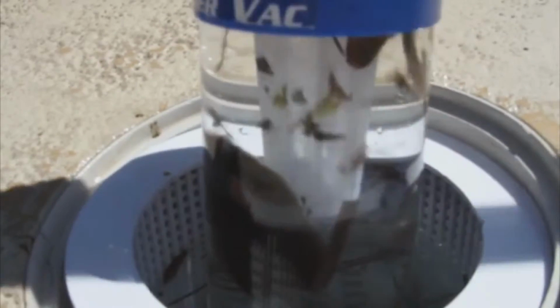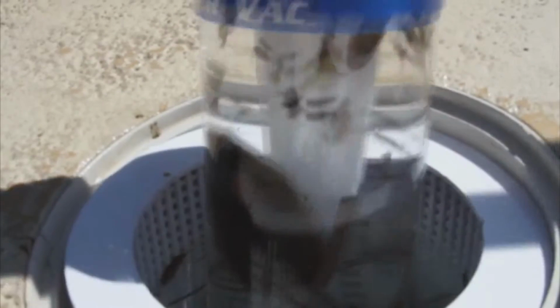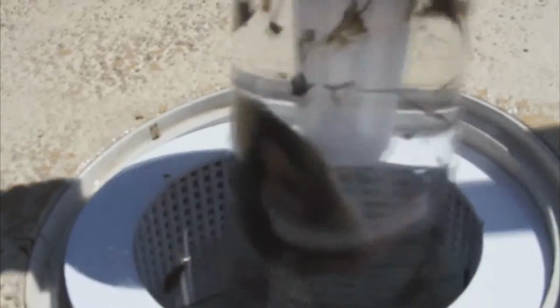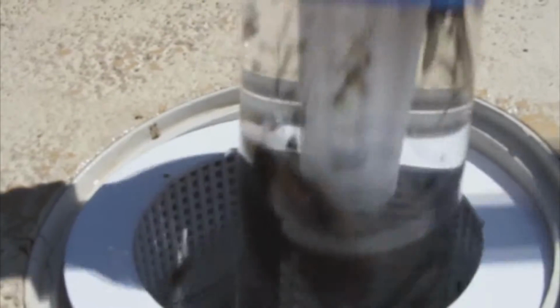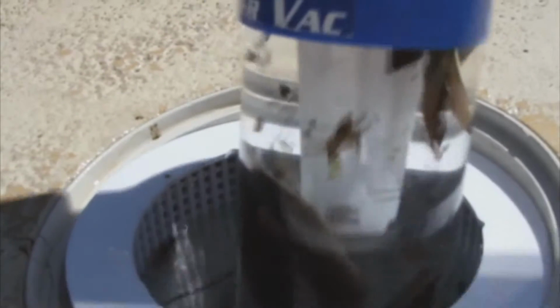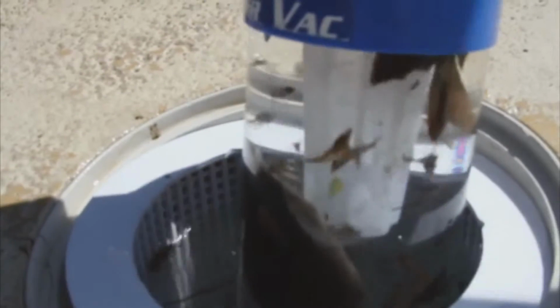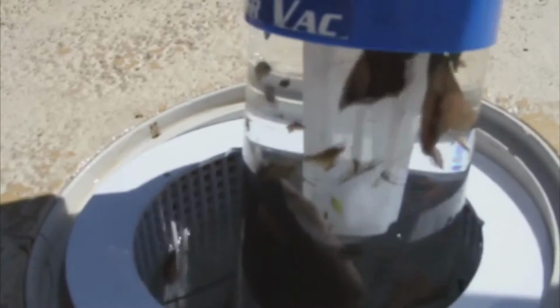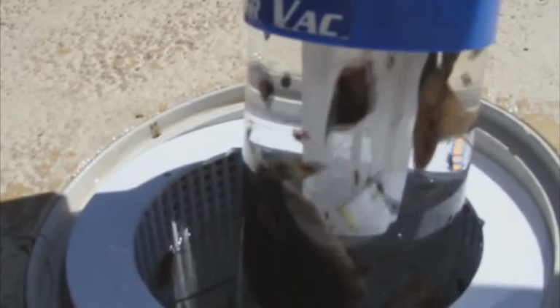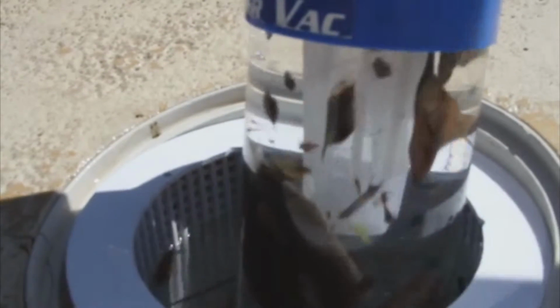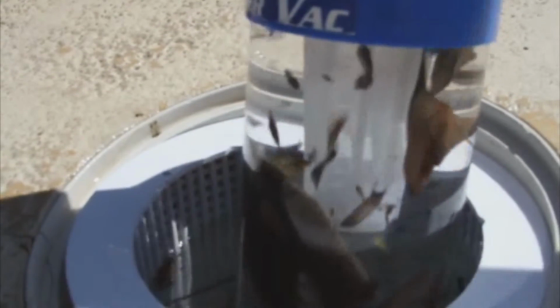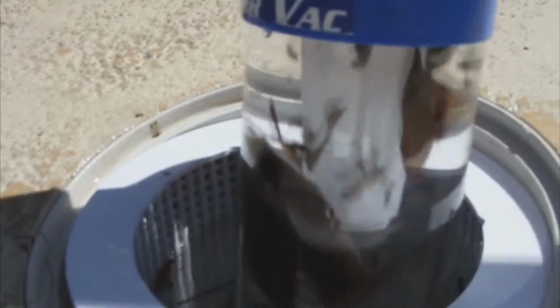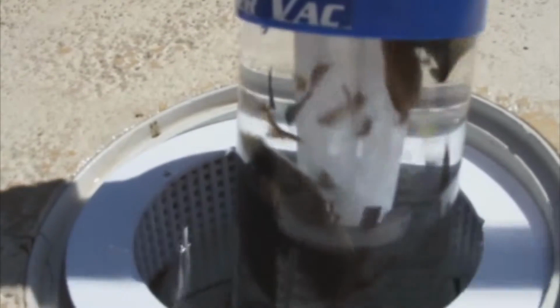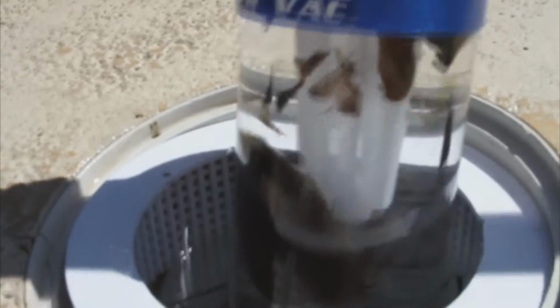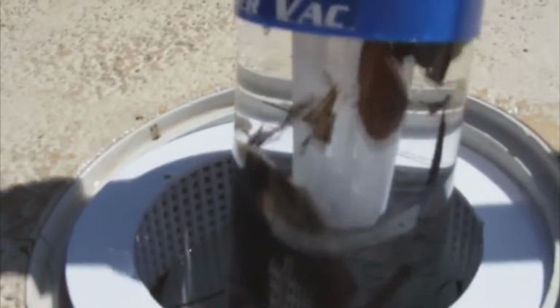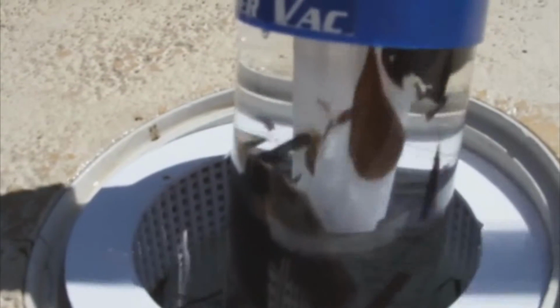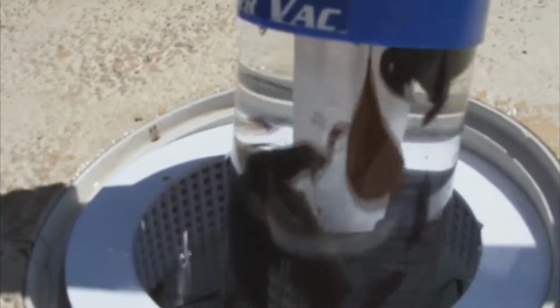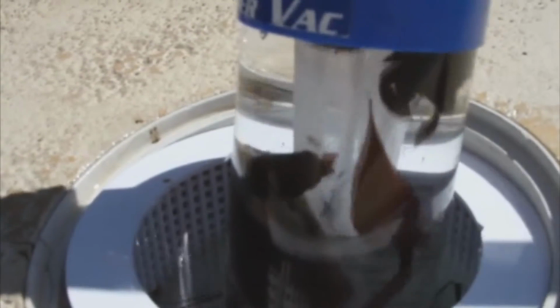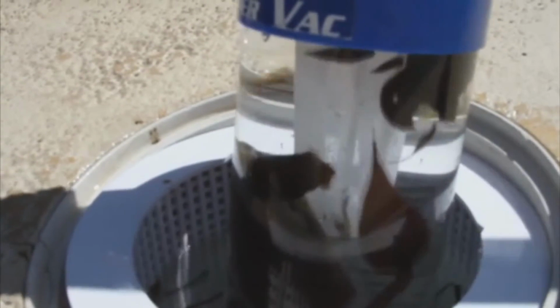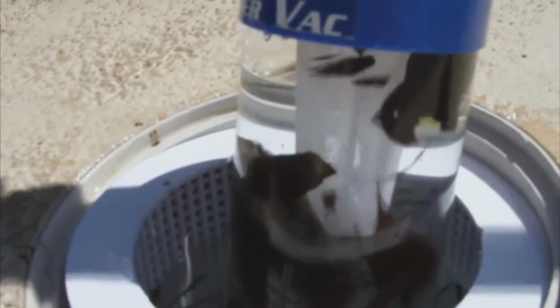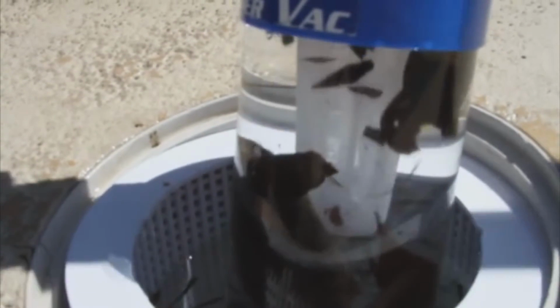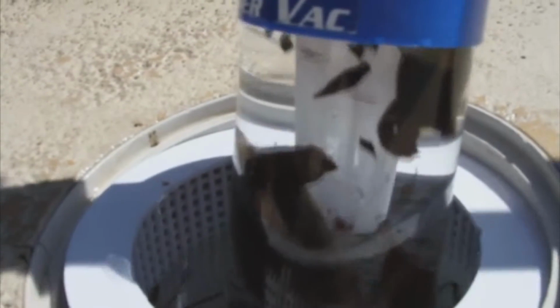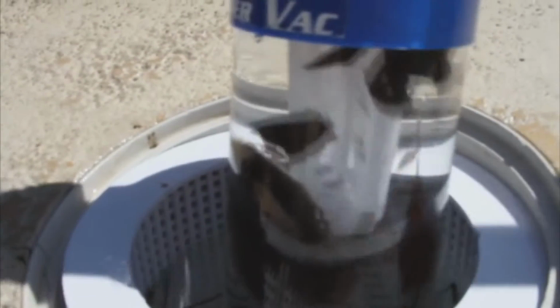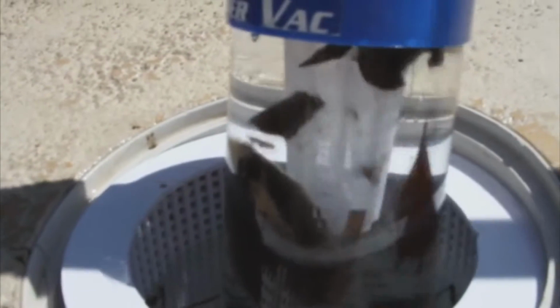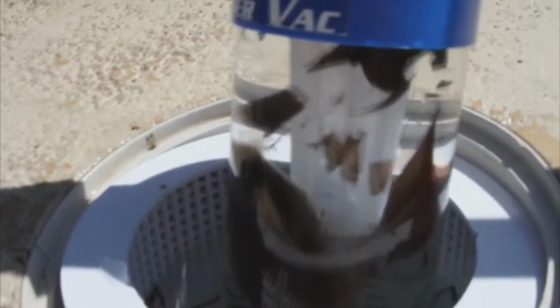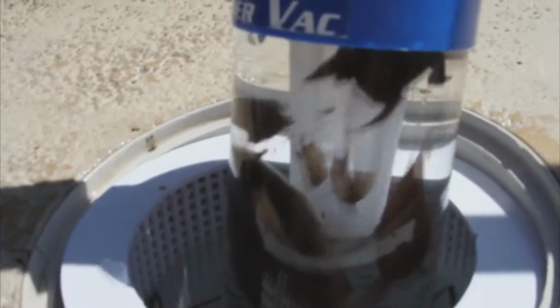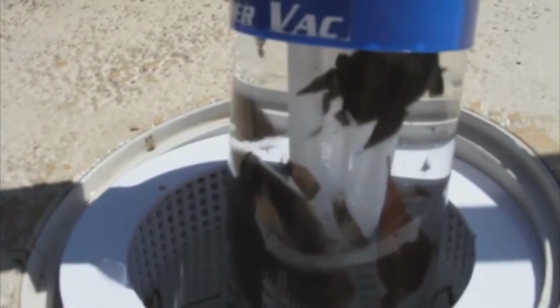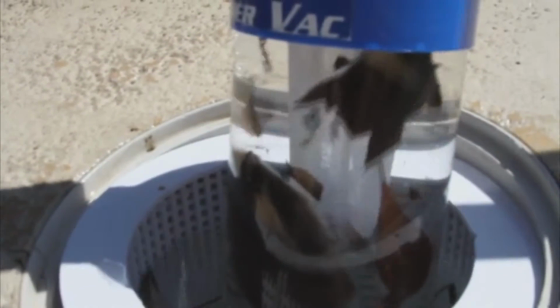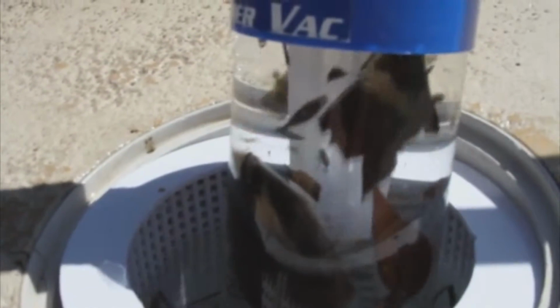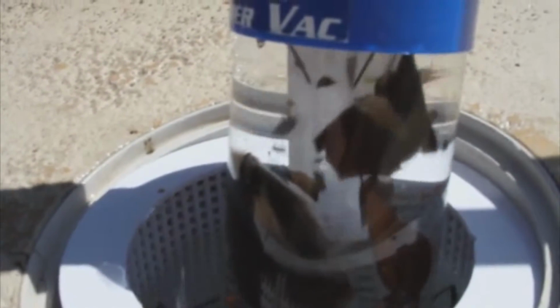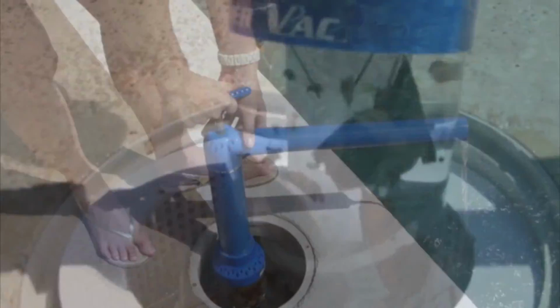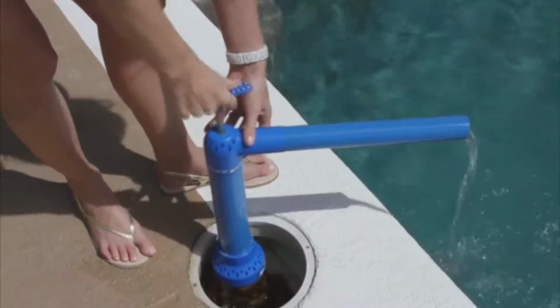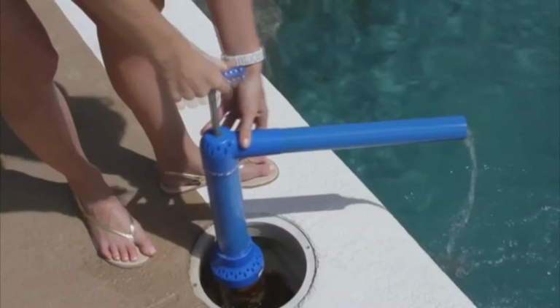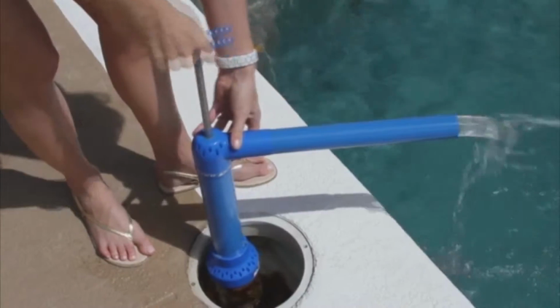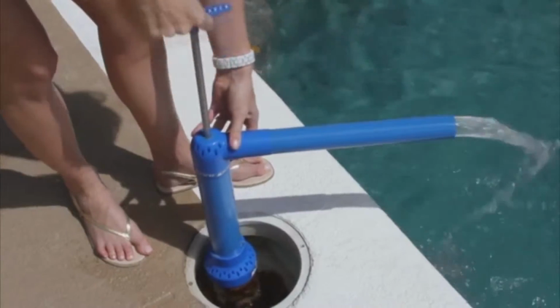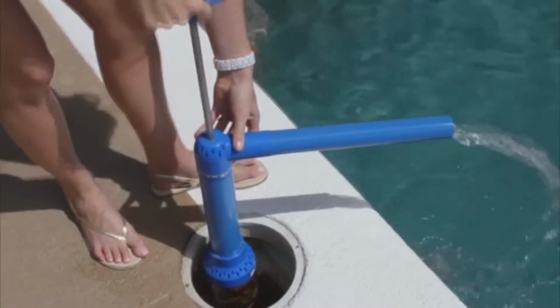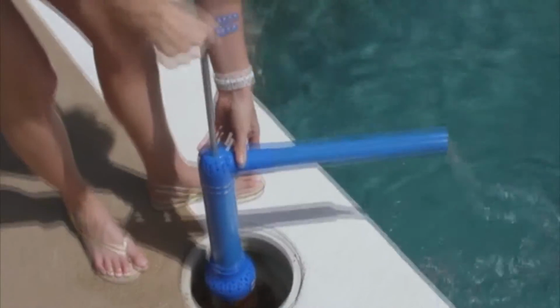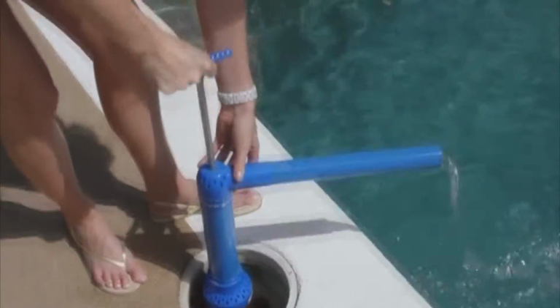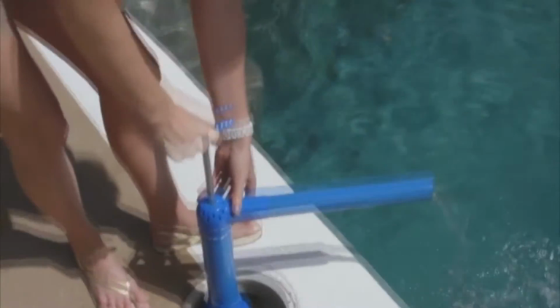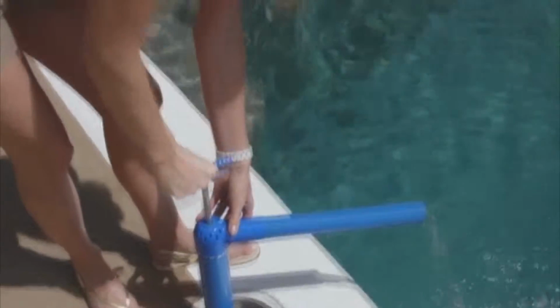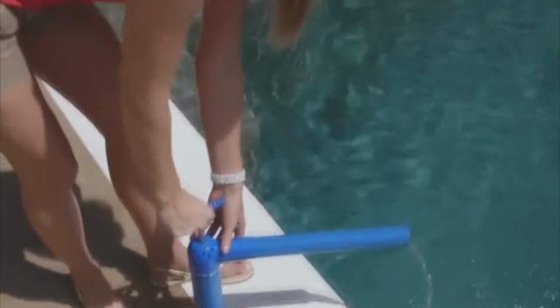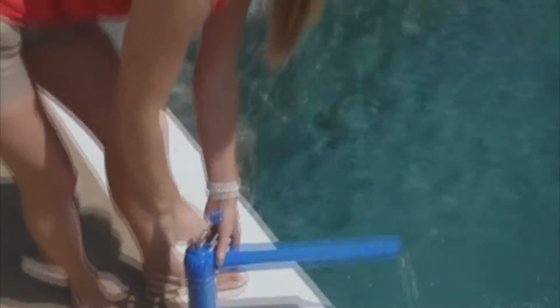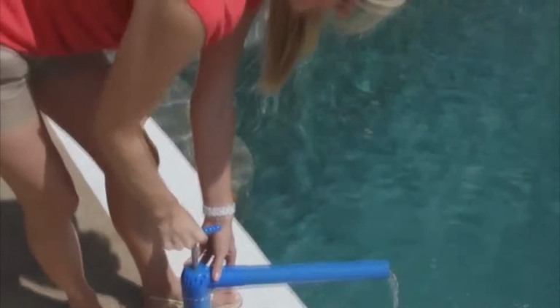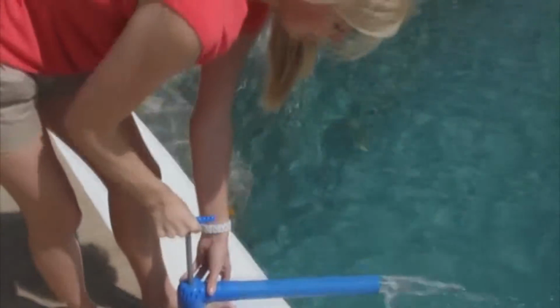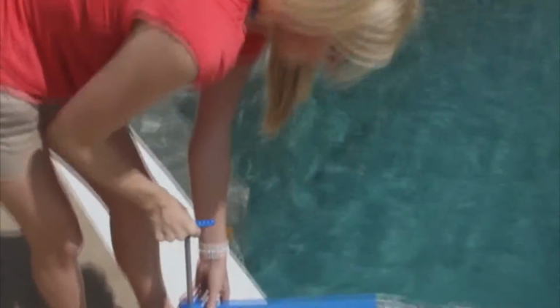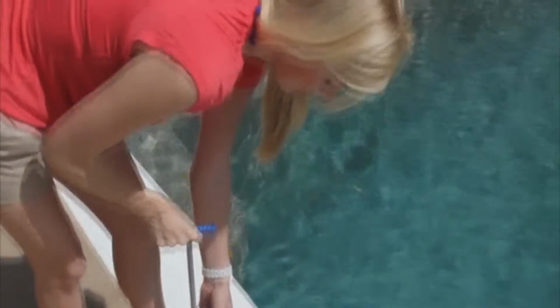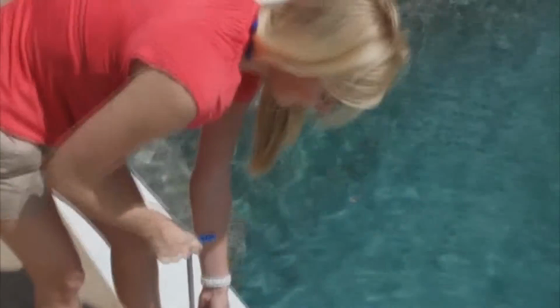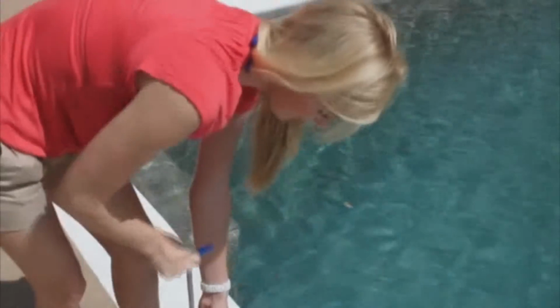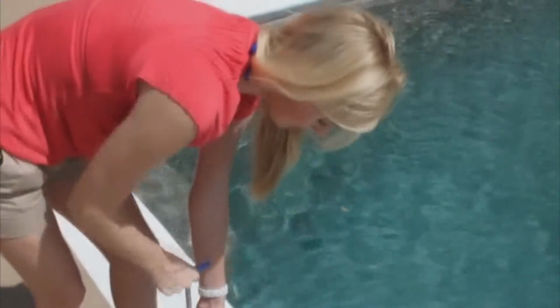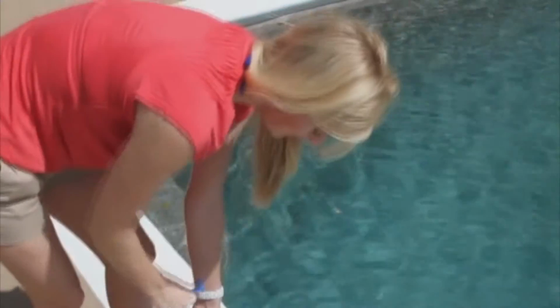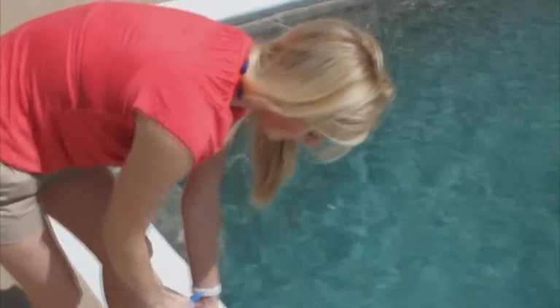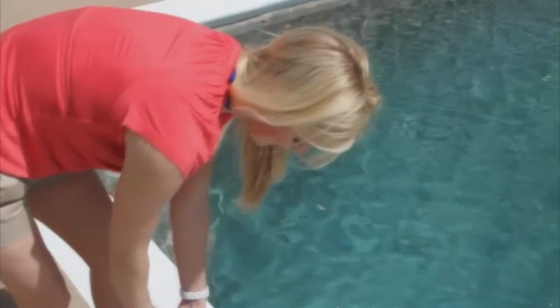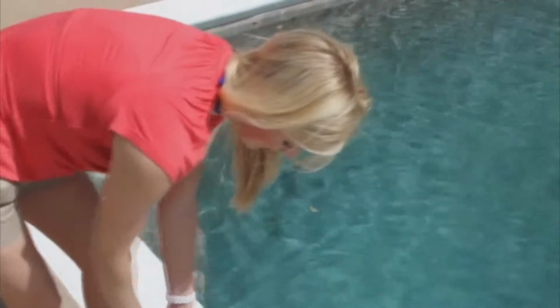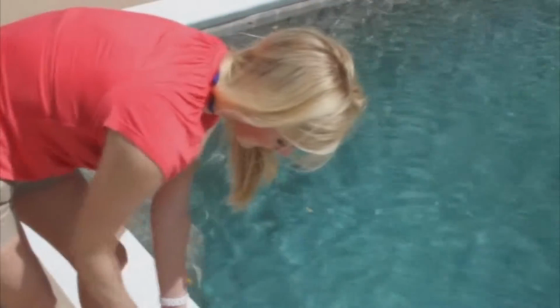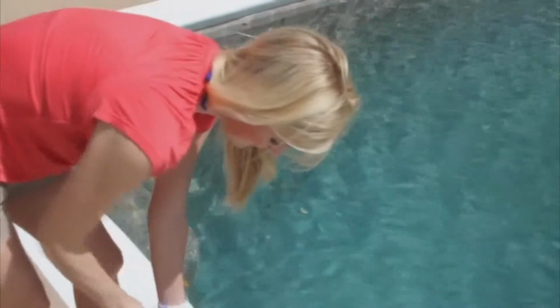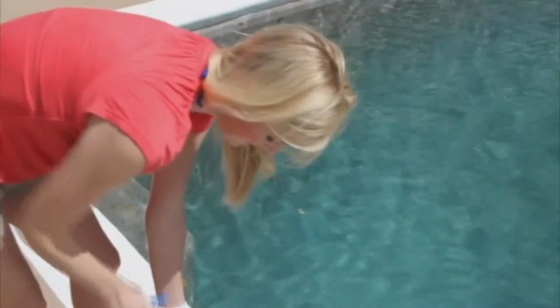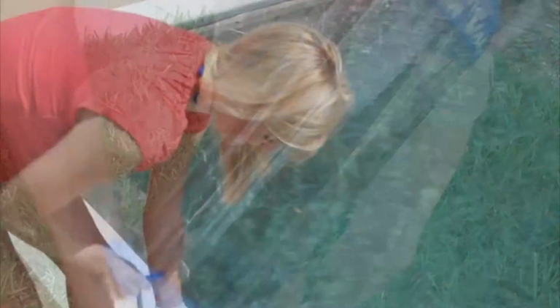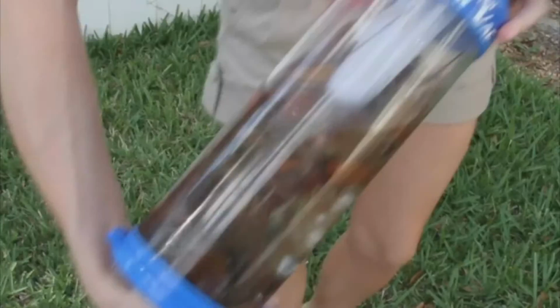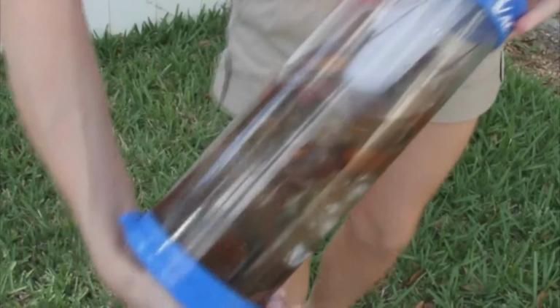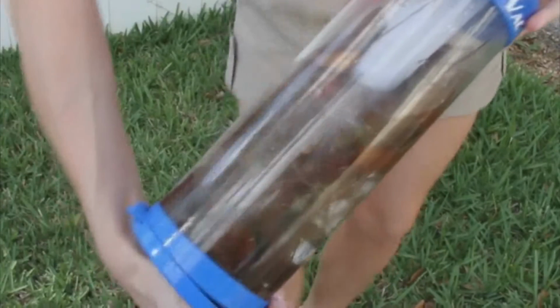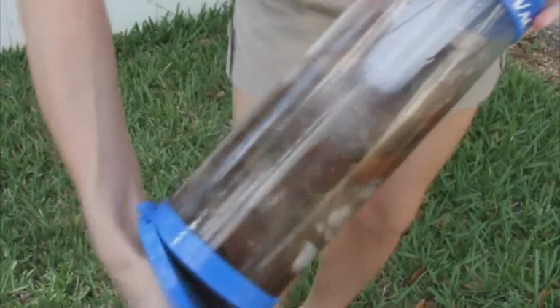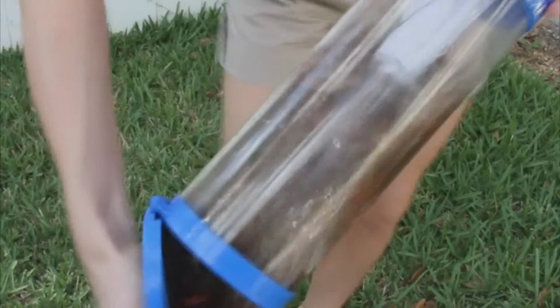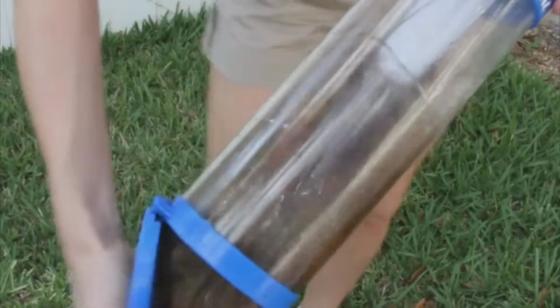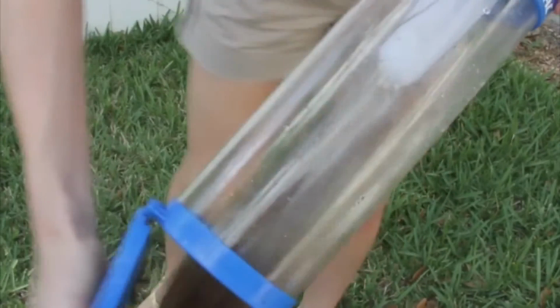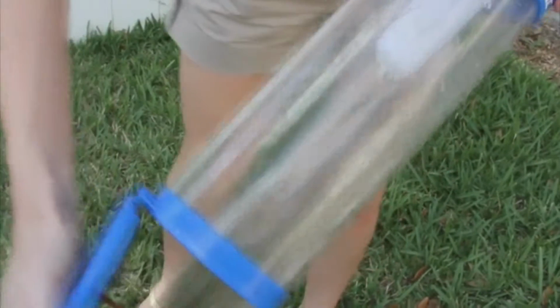The Pool Blaster Skimmer Vac — clean, easy to use, the best way for you to clean out your pool skimmer.